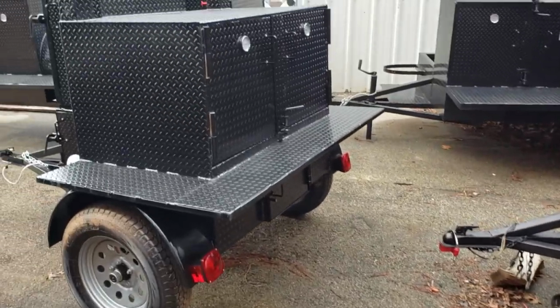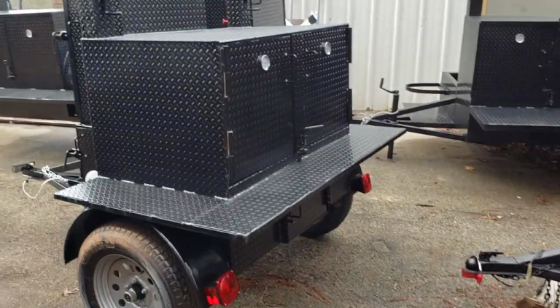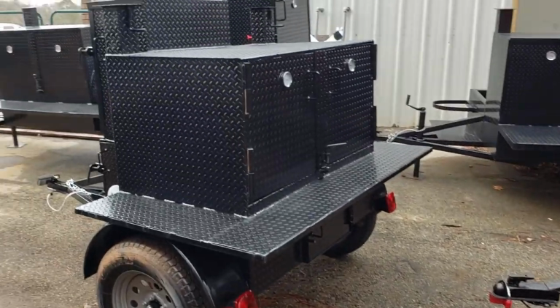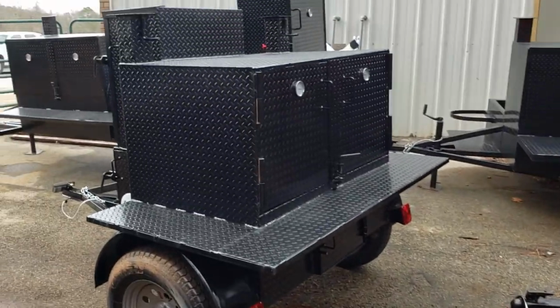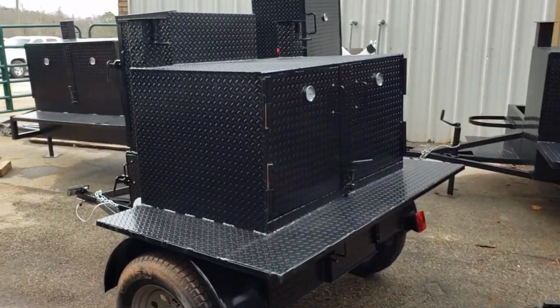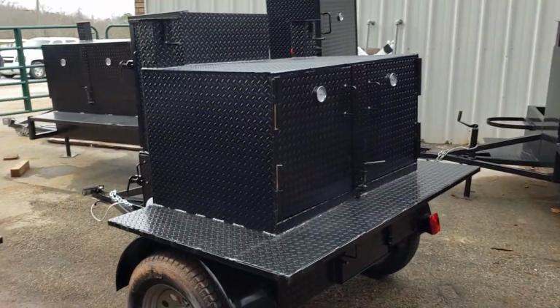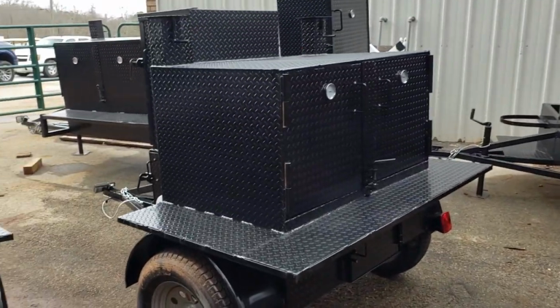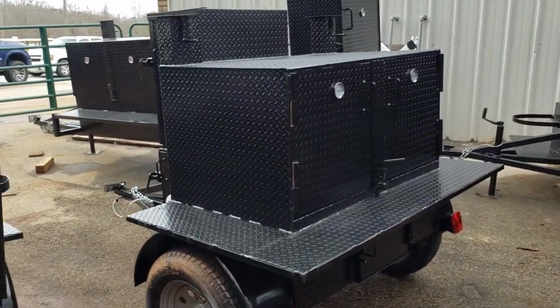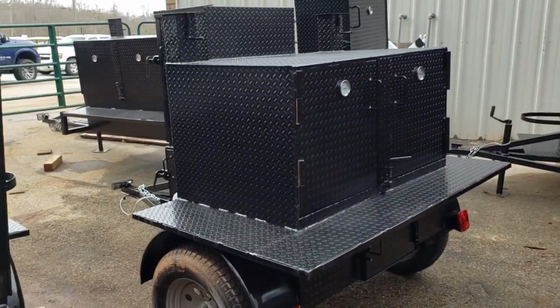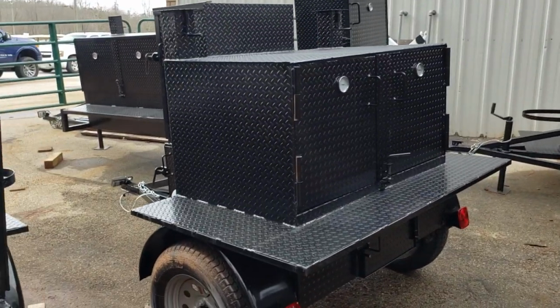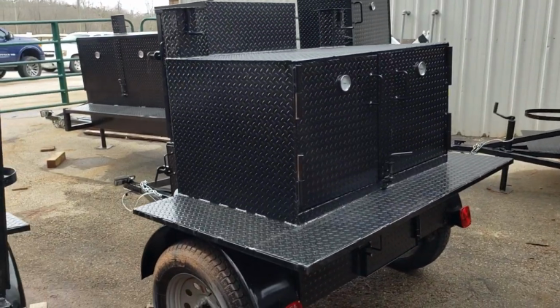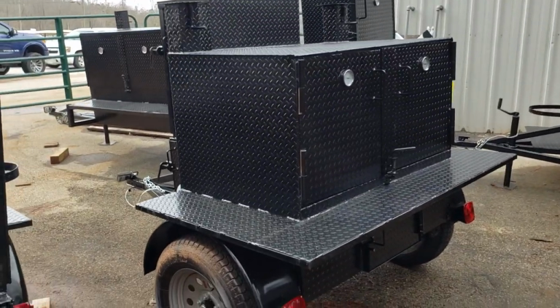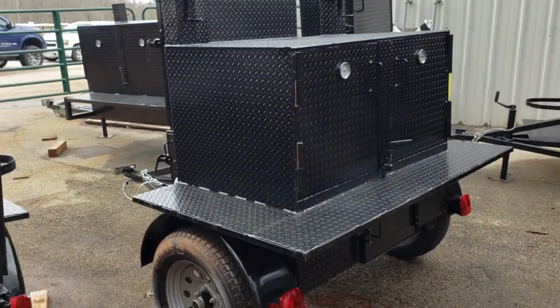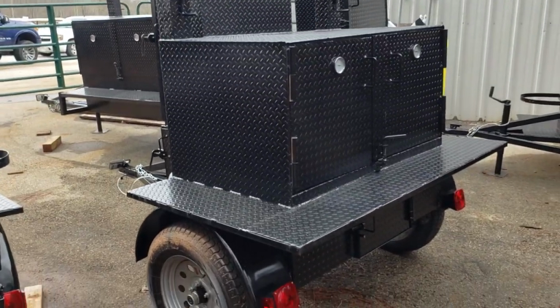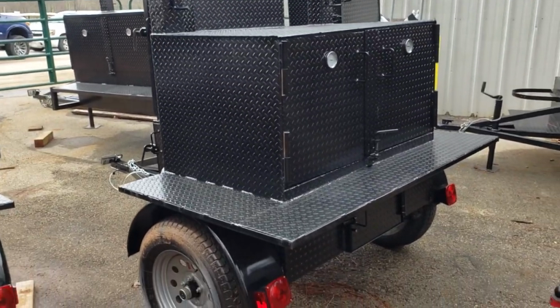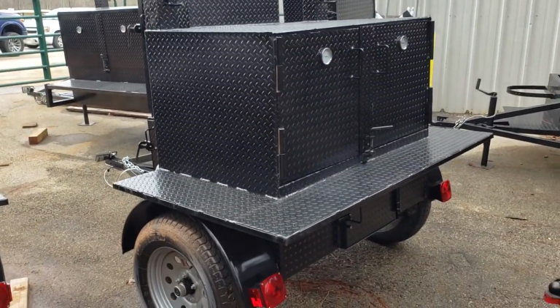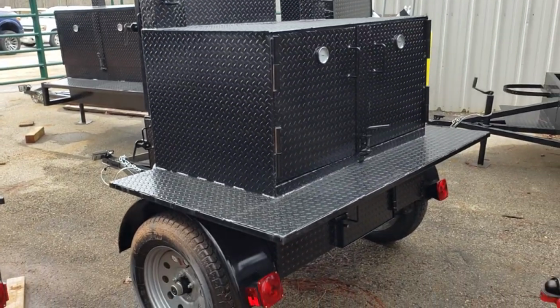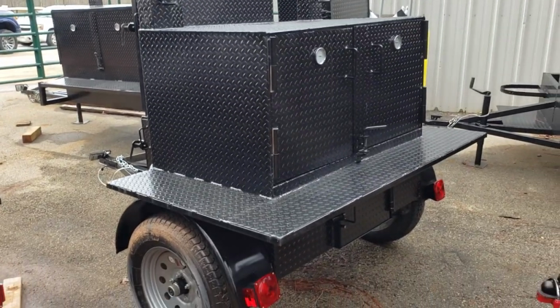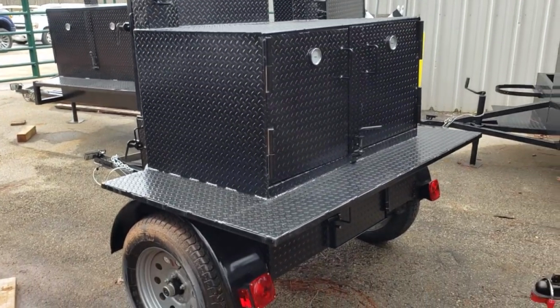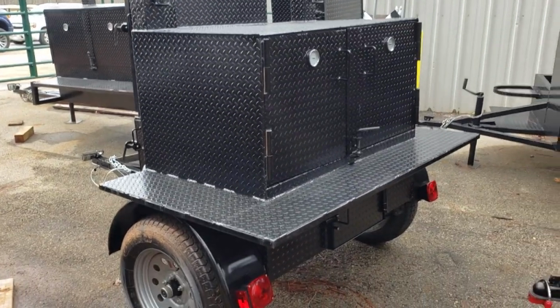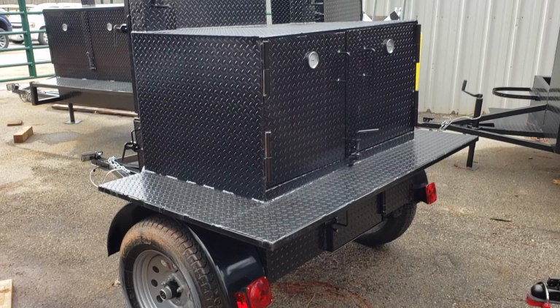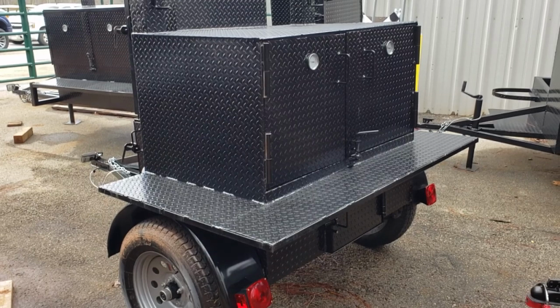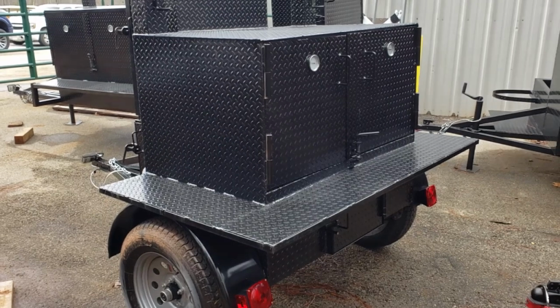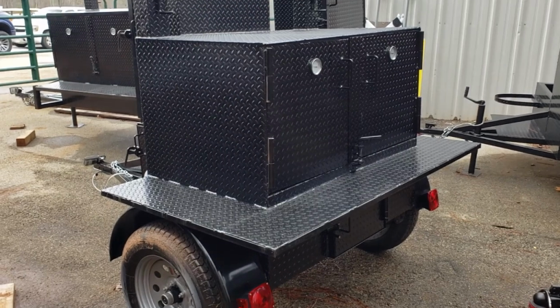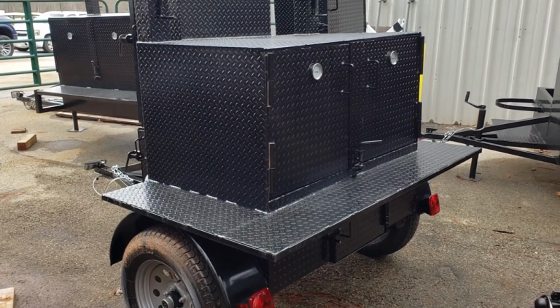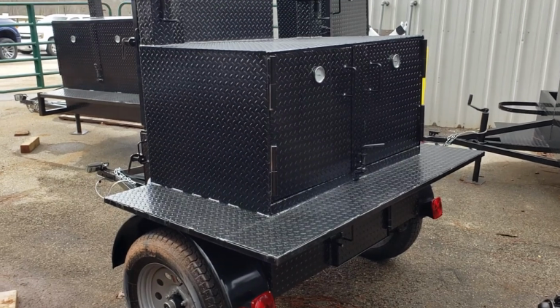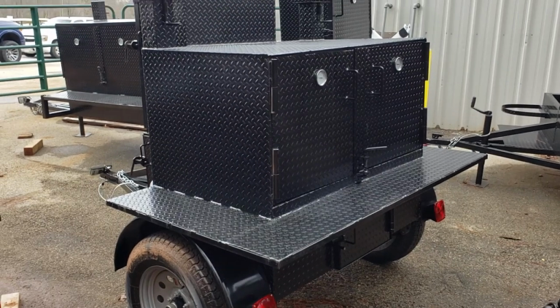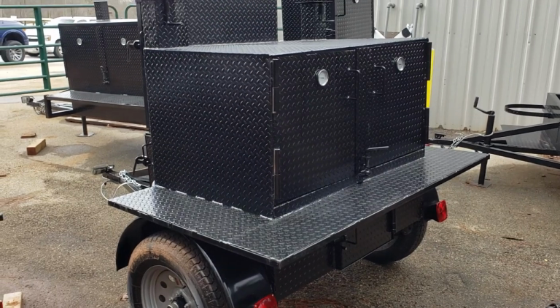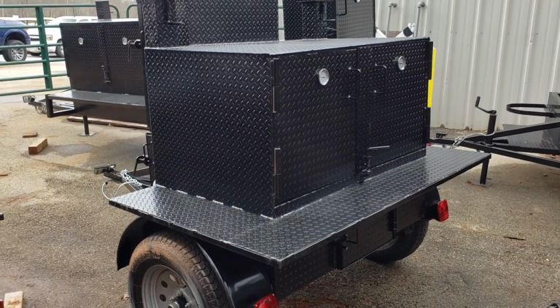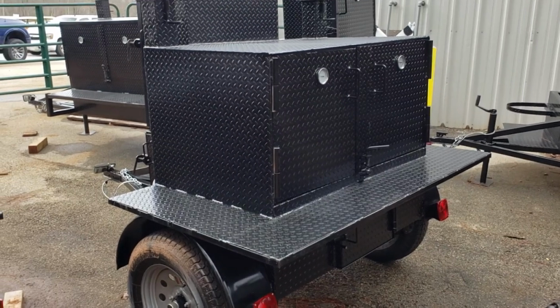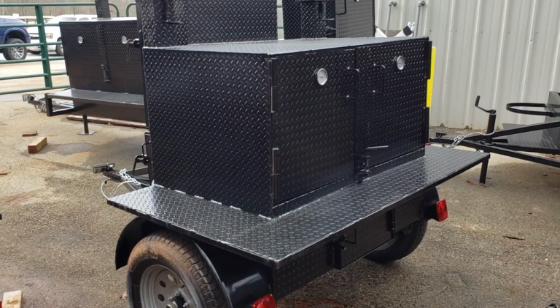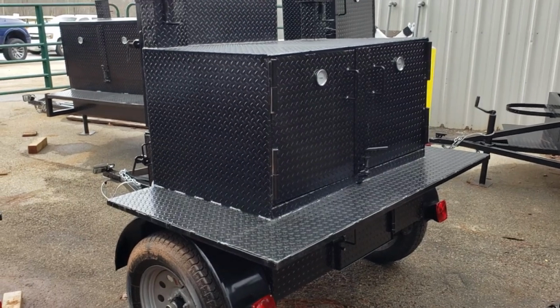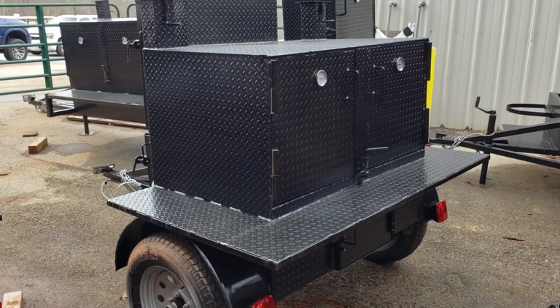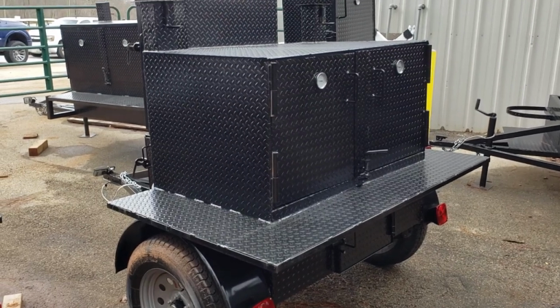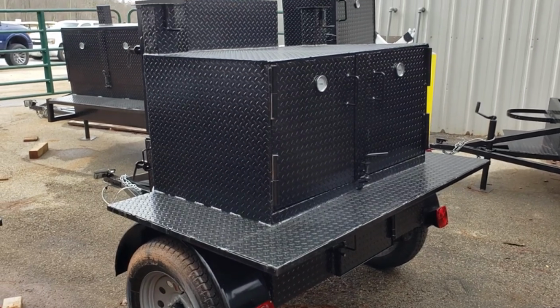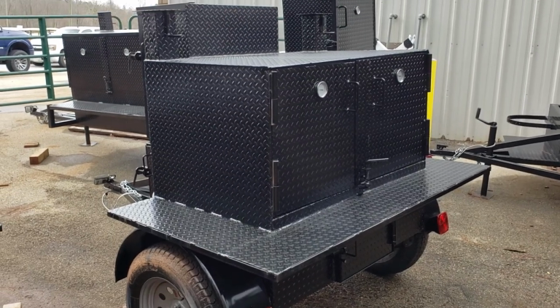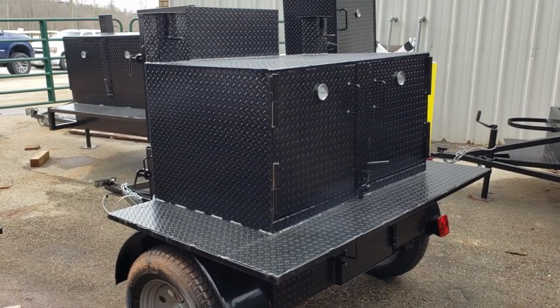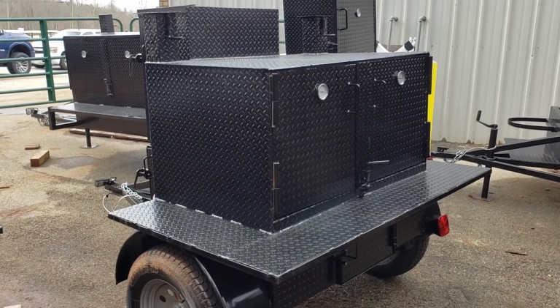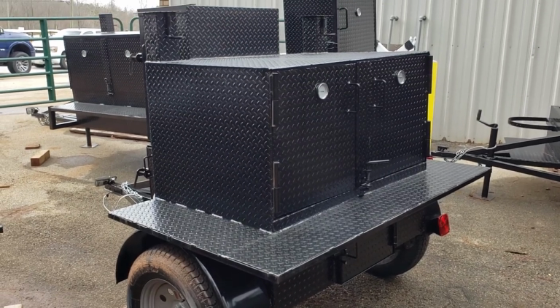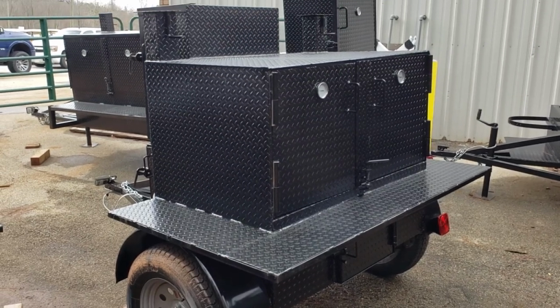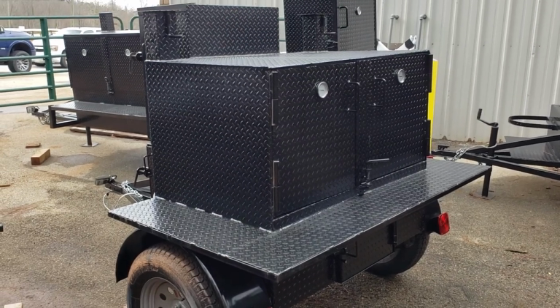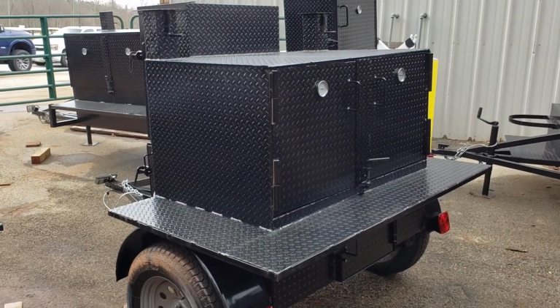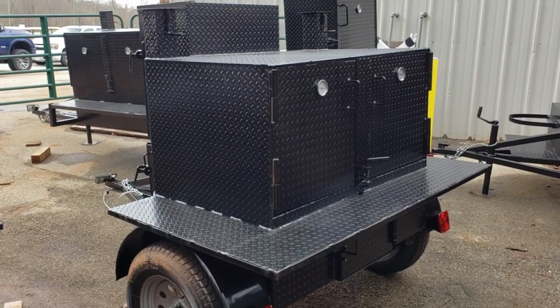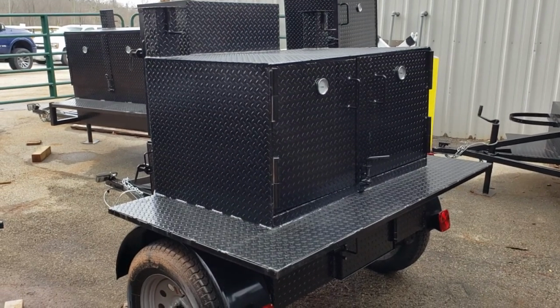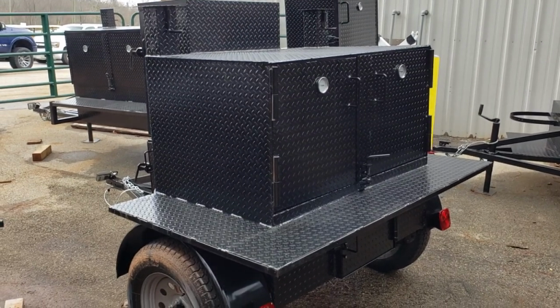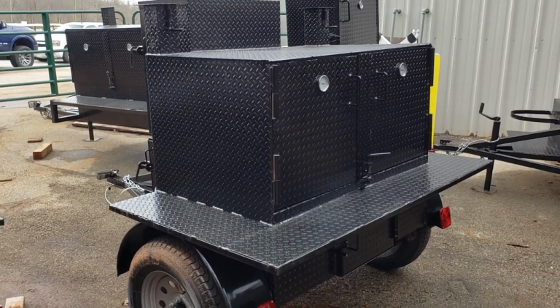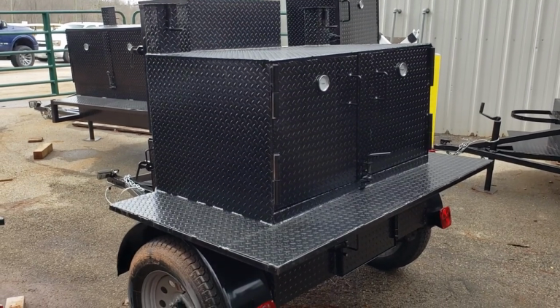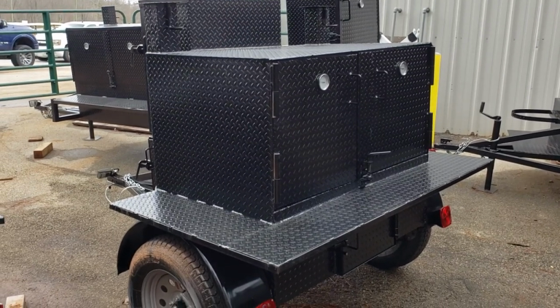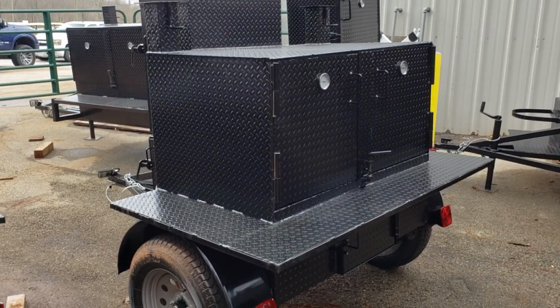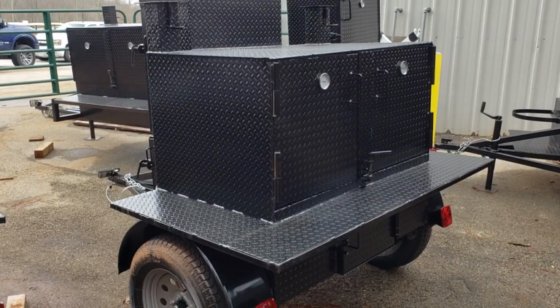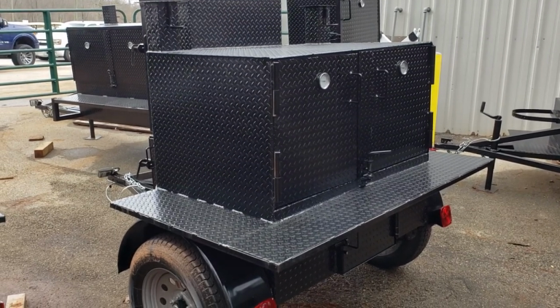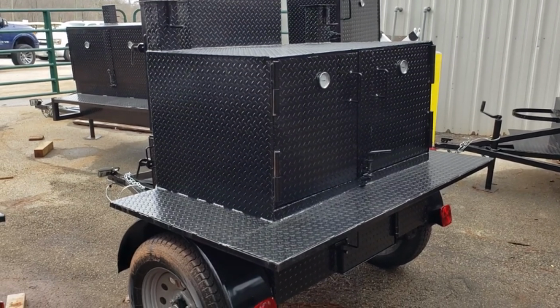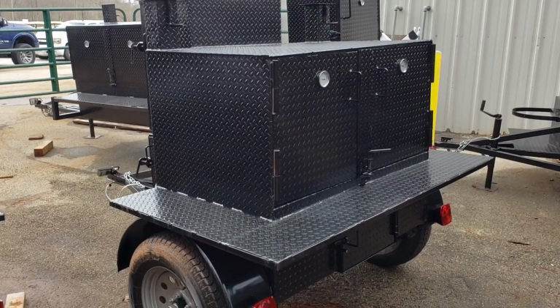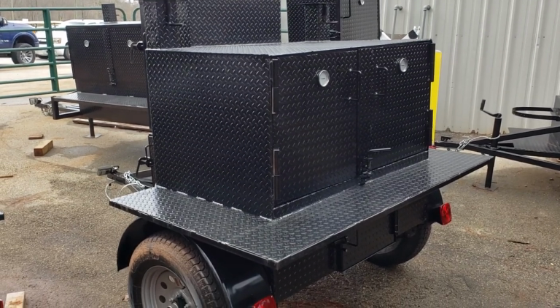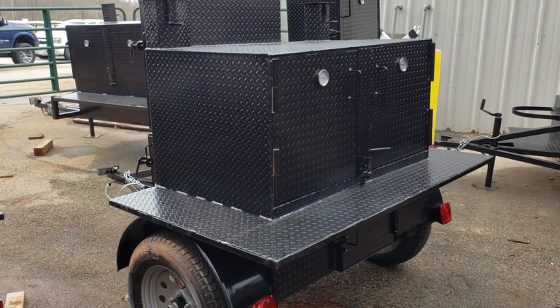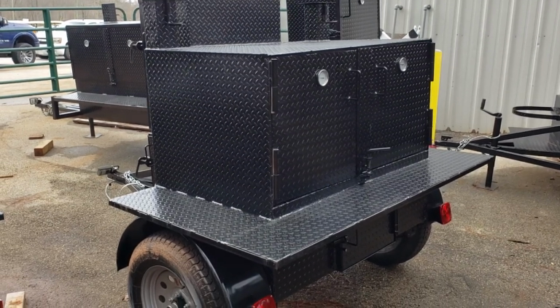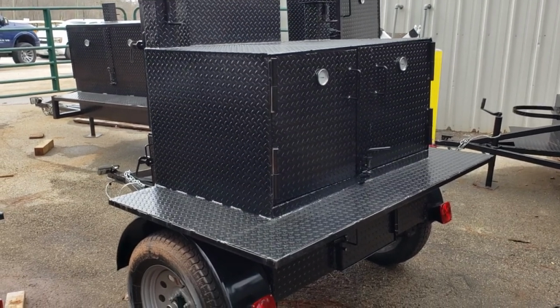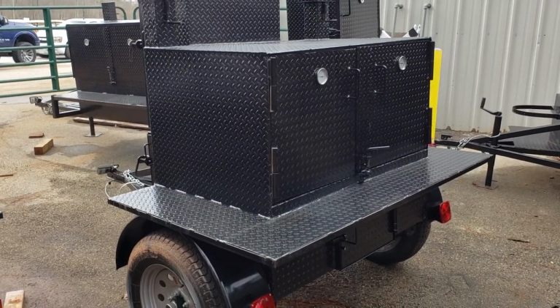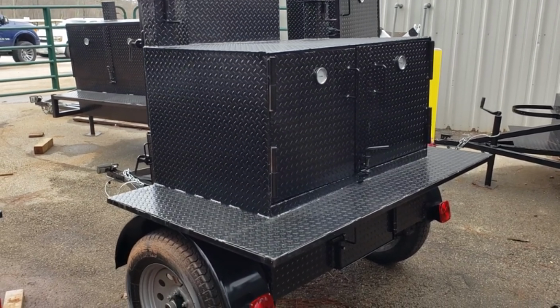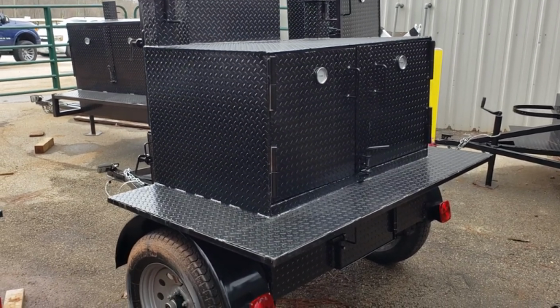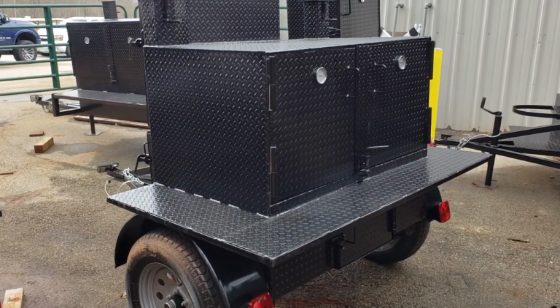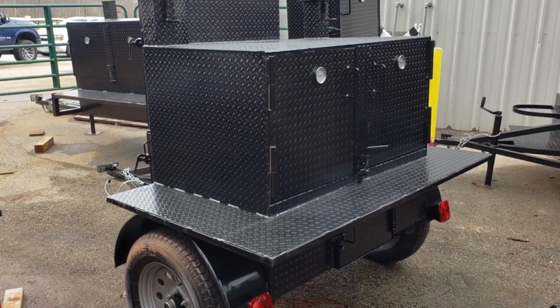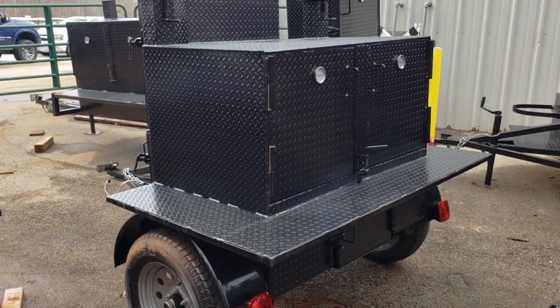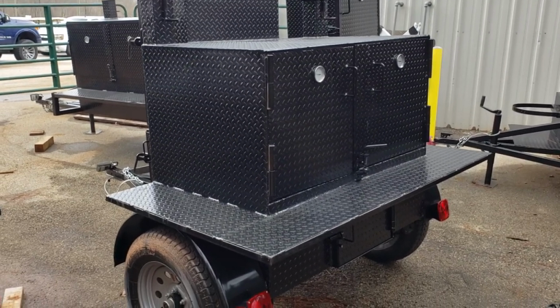Here's a nice weekender for people just getting started in the barbecue business, backyard, church, Boy Scouts. This is an all-around smoker grill.